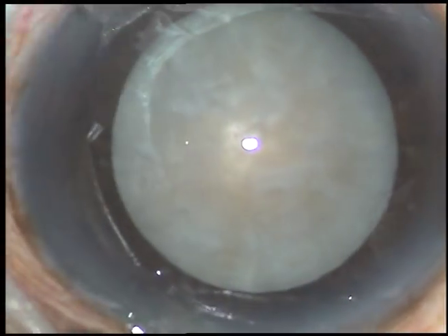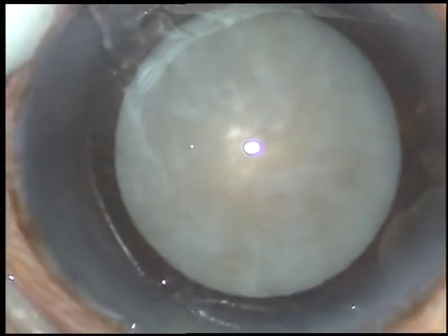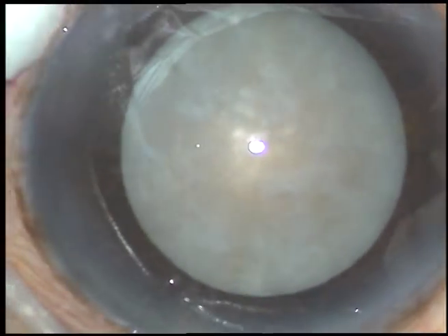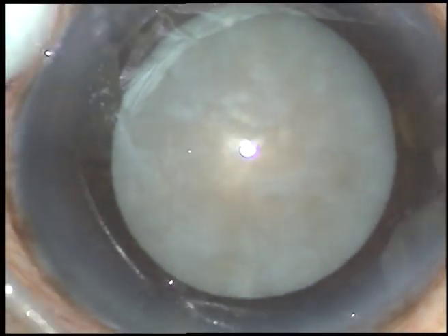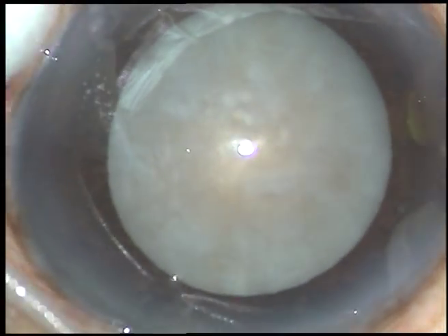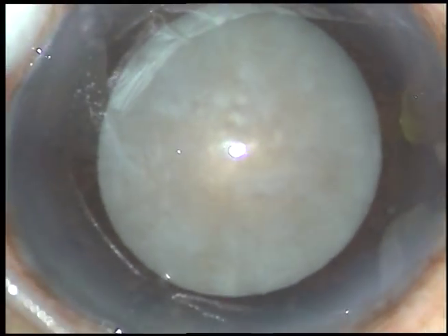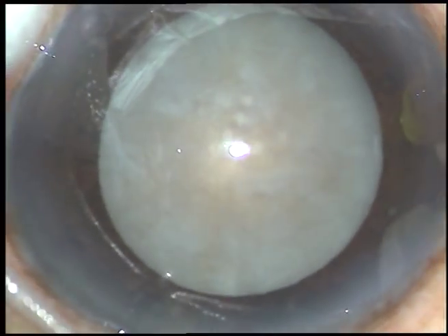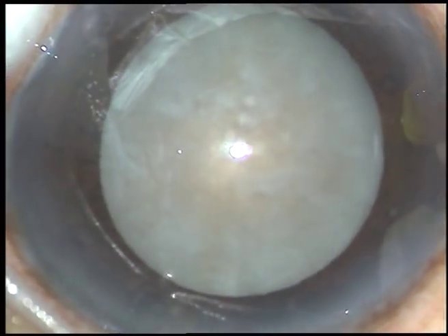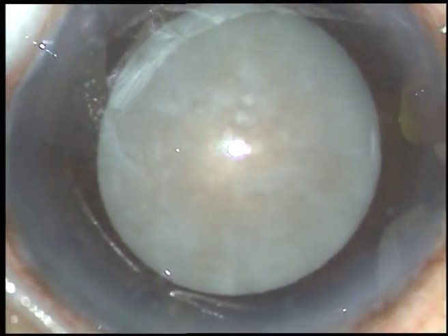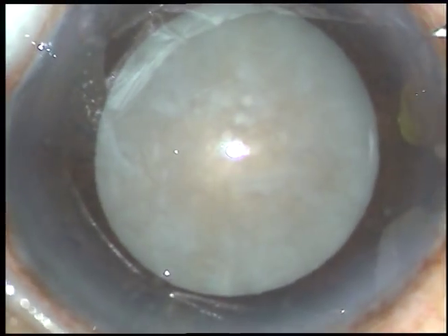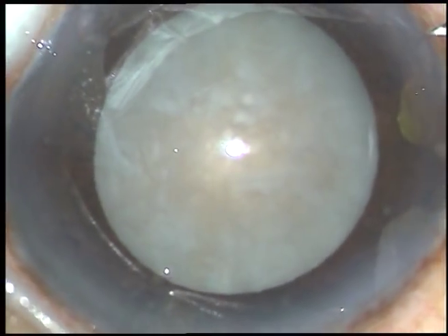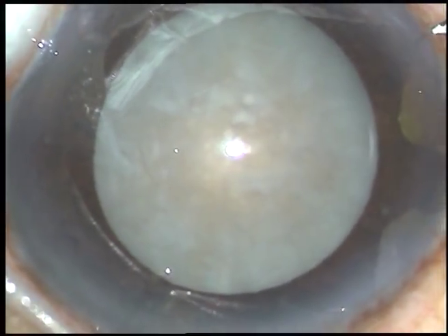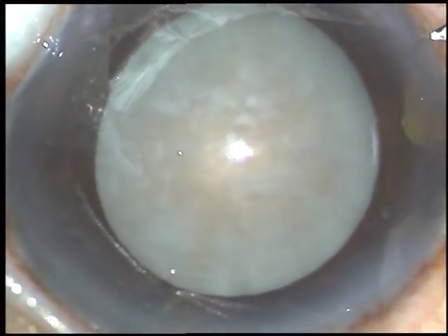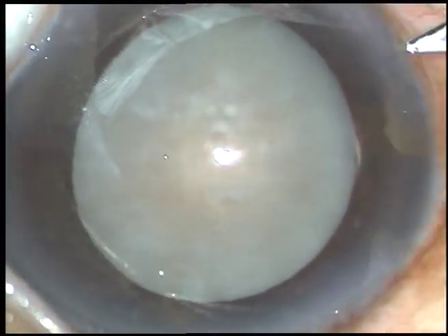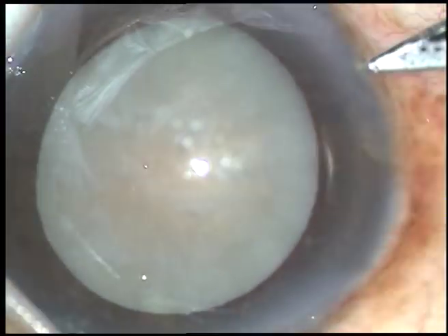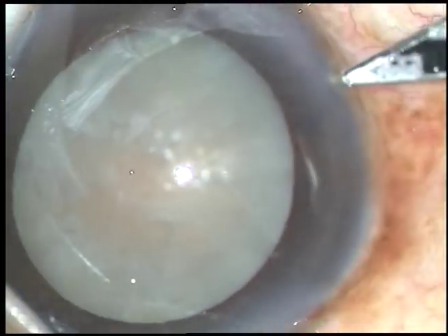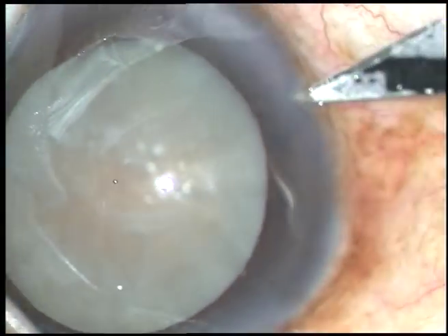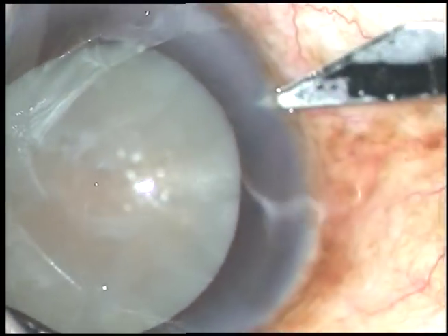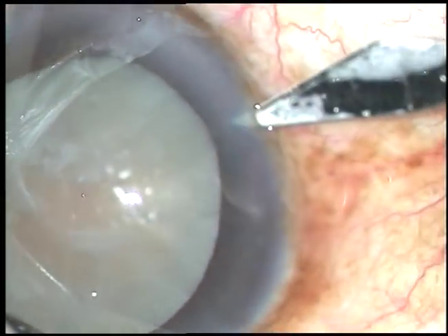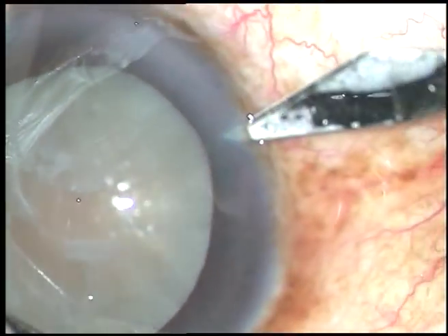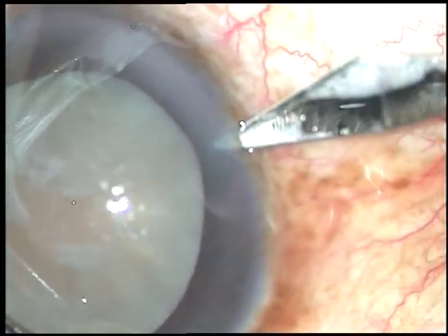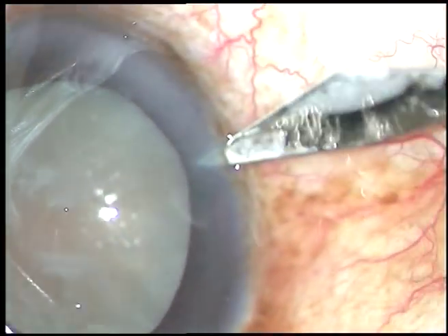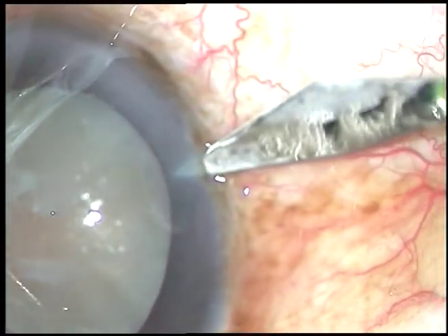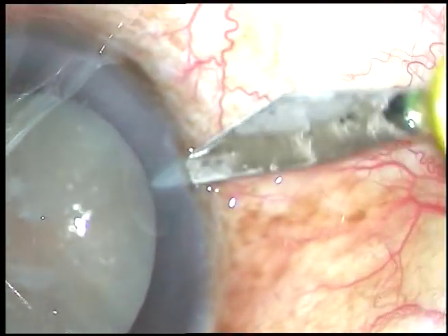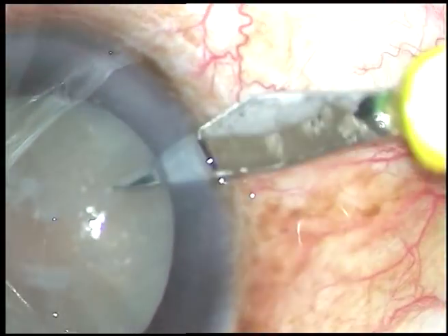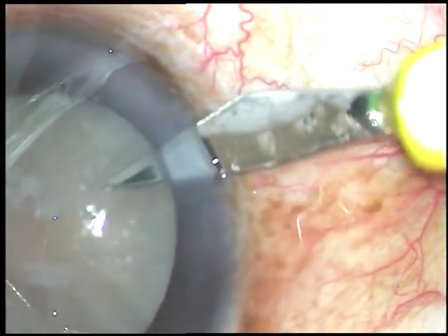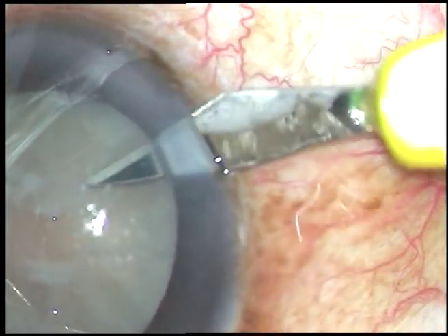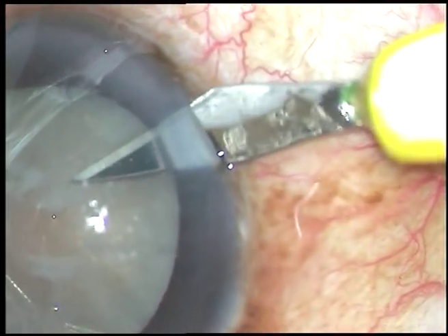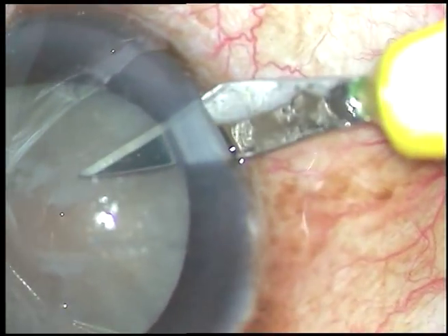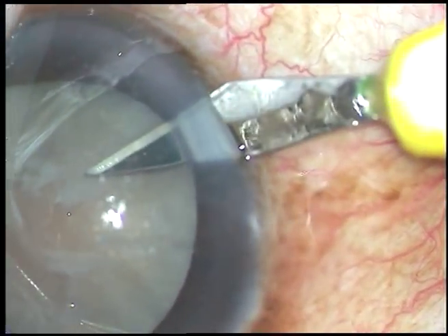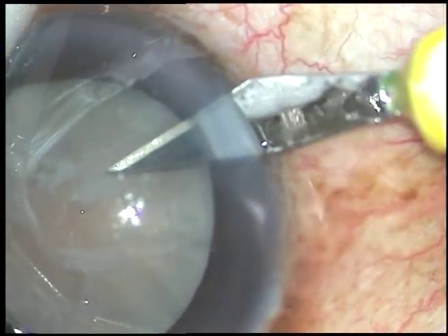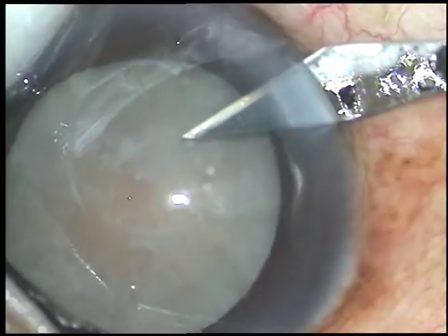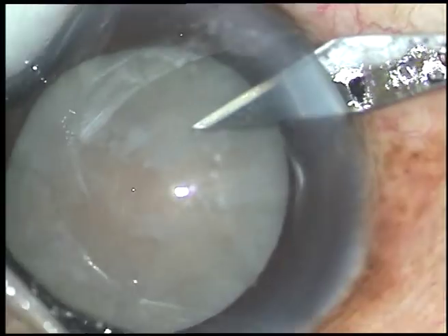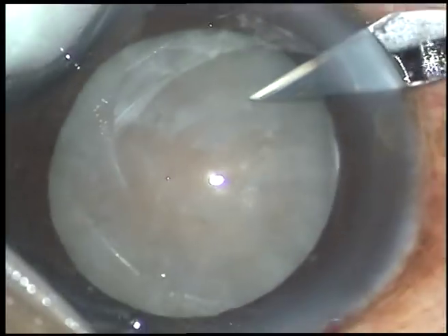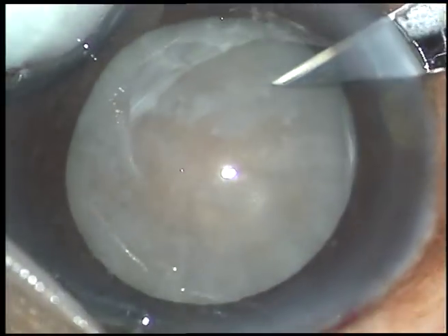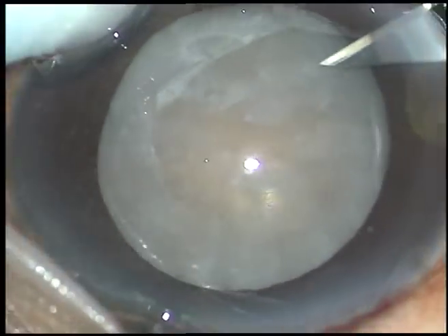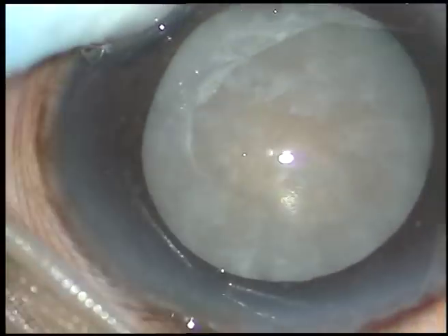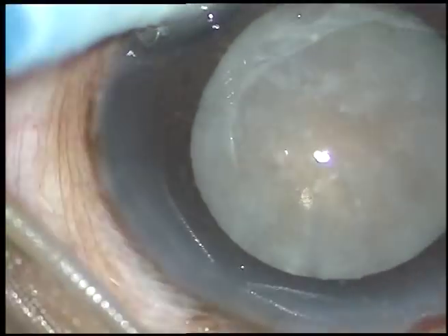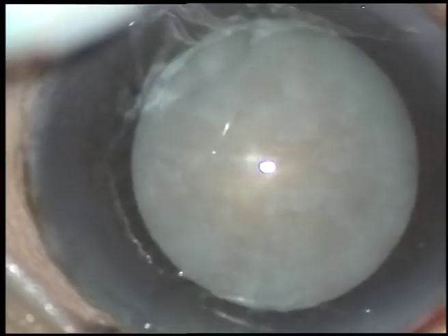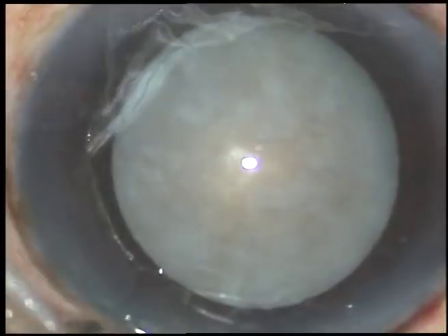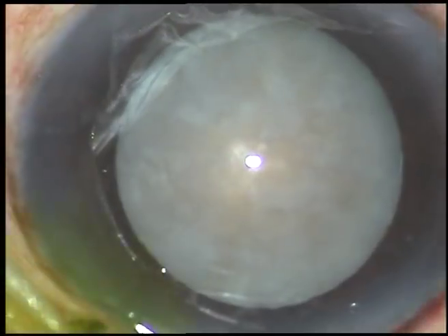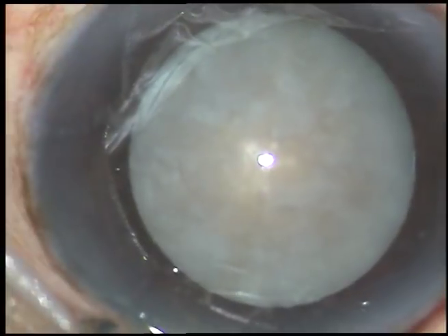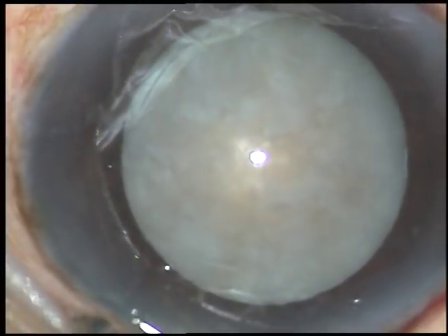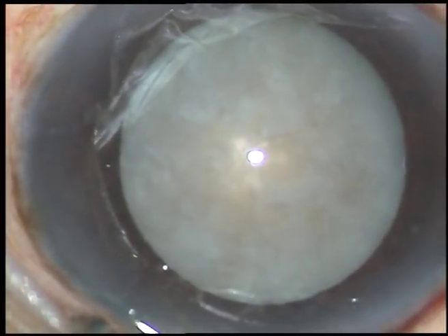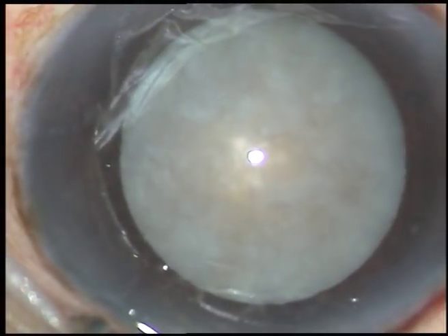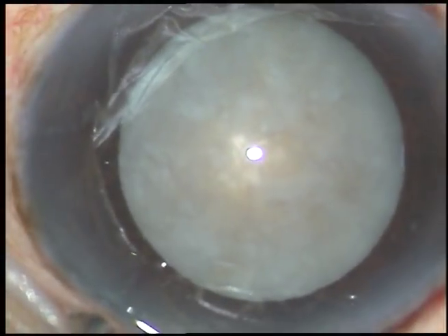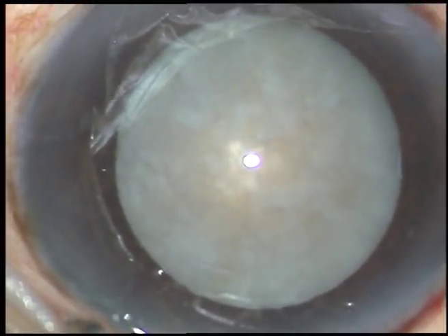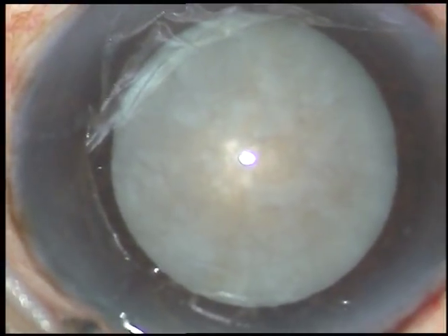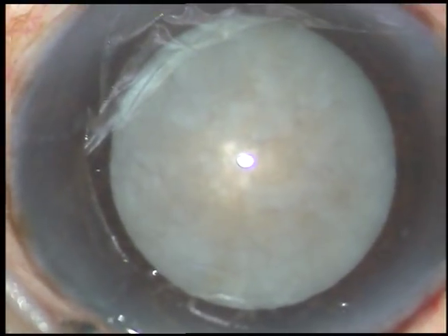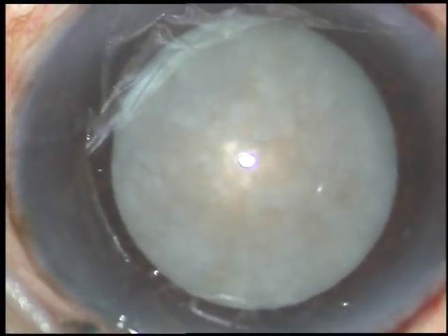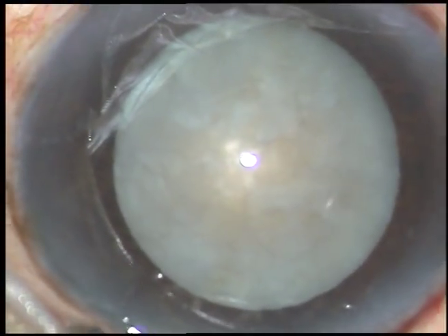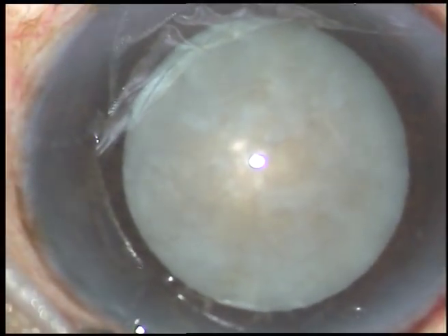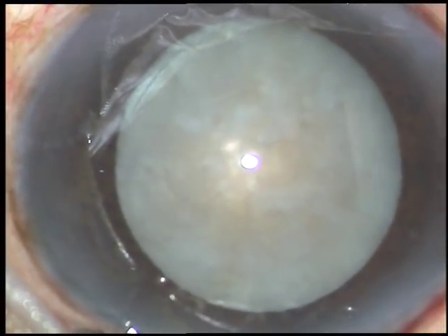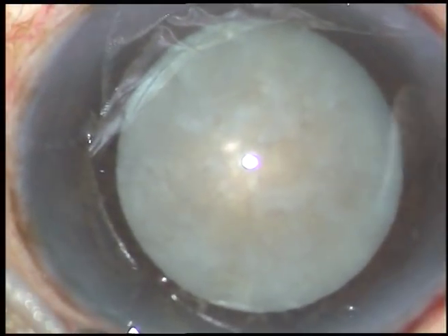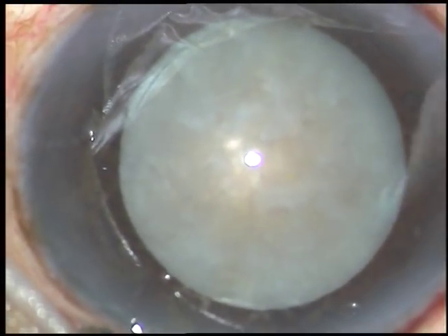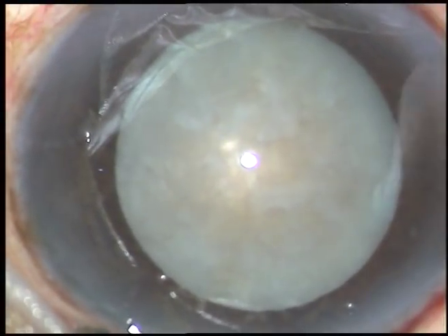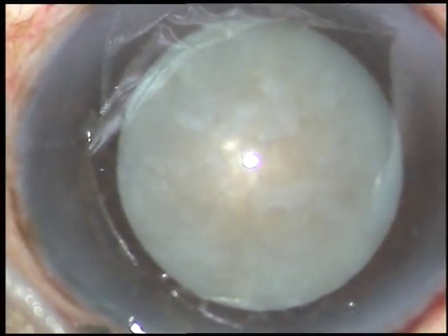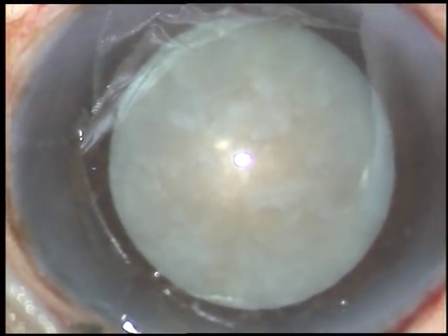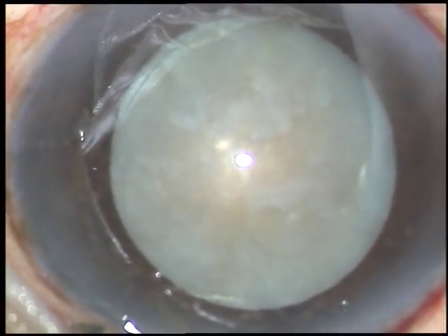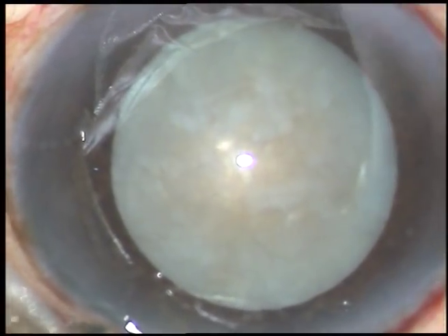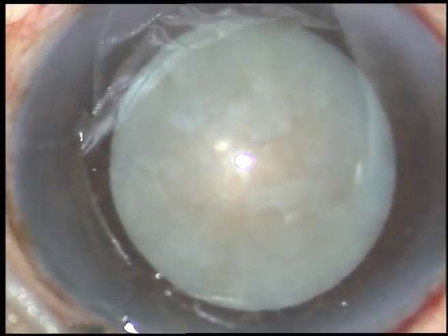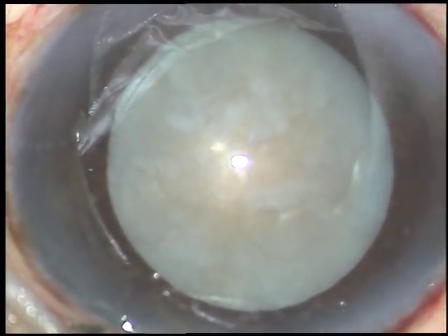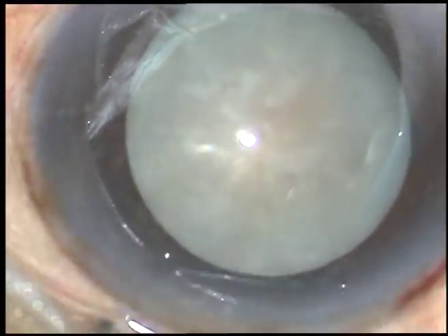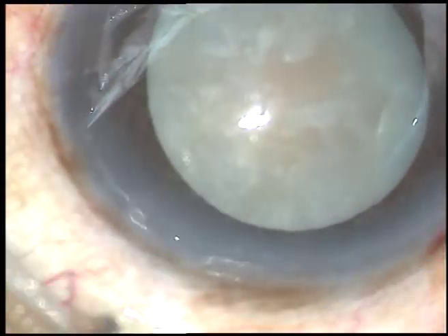The main incision has been made. Now, this is a side port on the right side of the main incision, about 3 o'clock hours away.